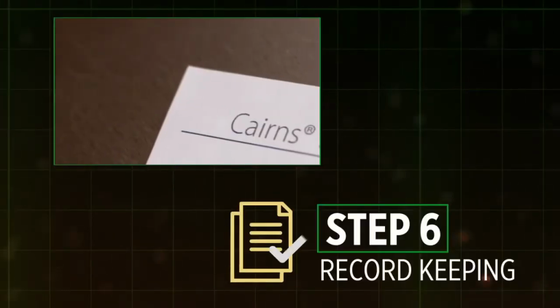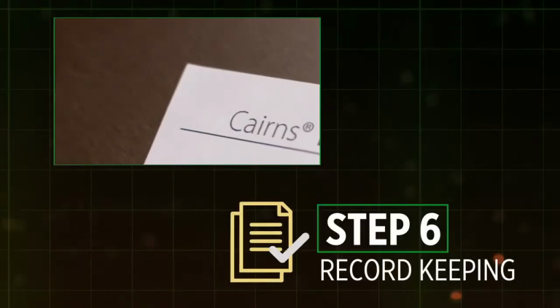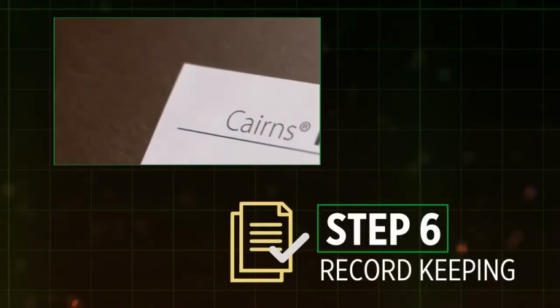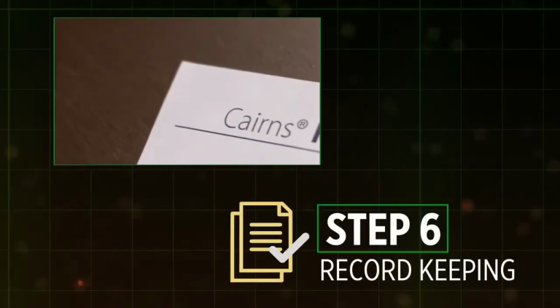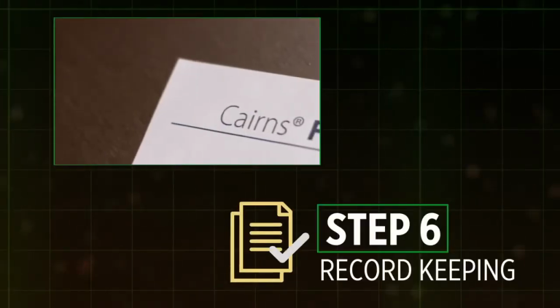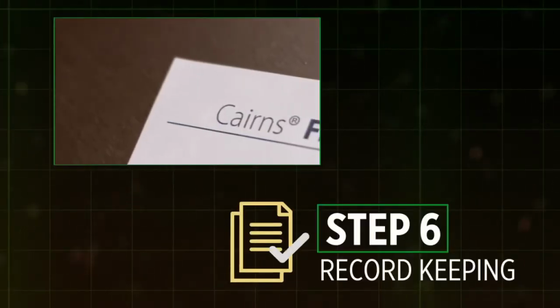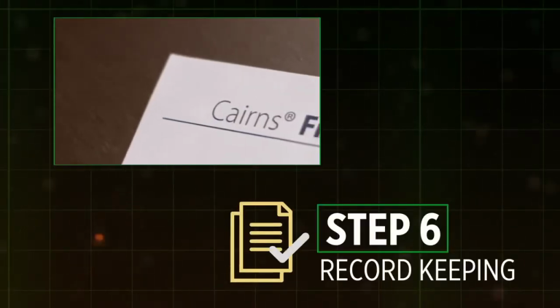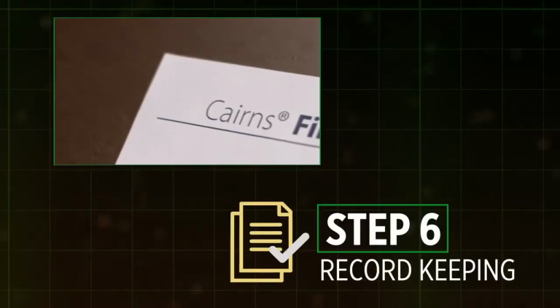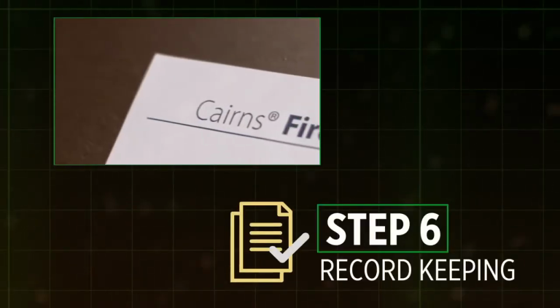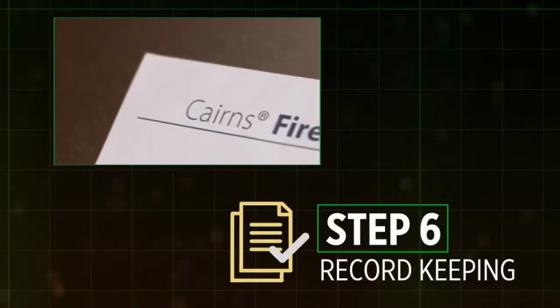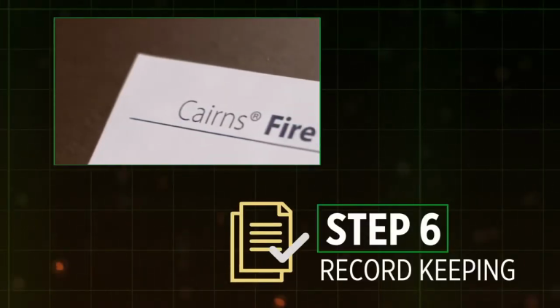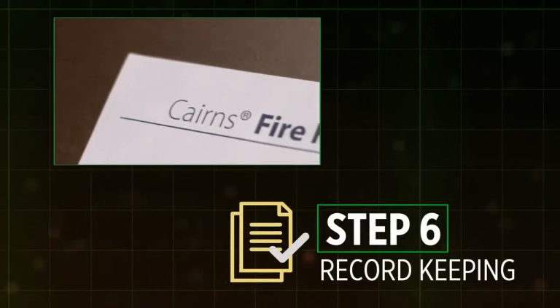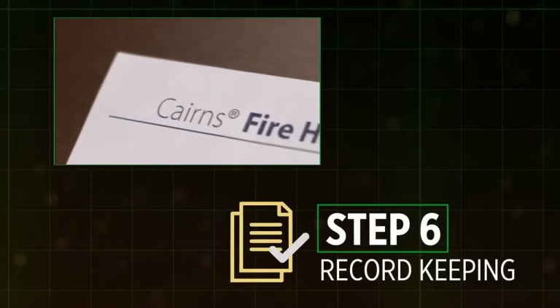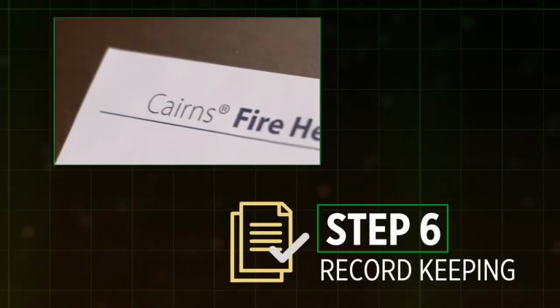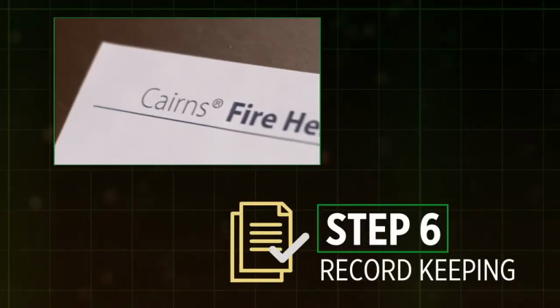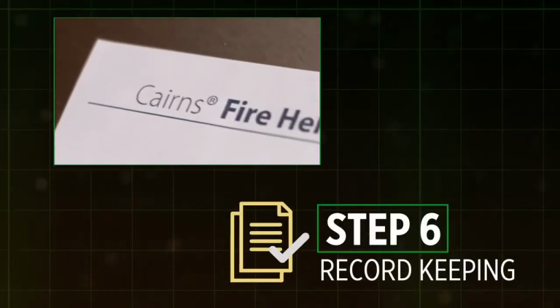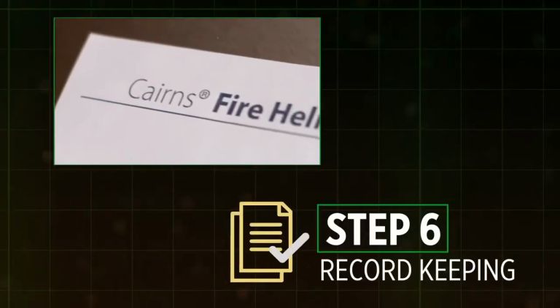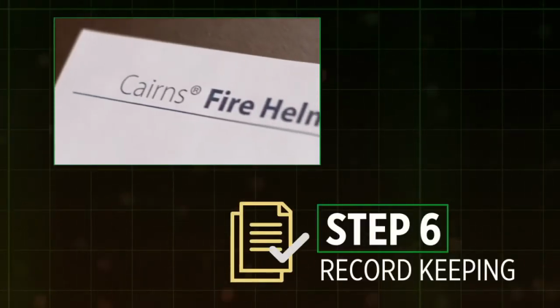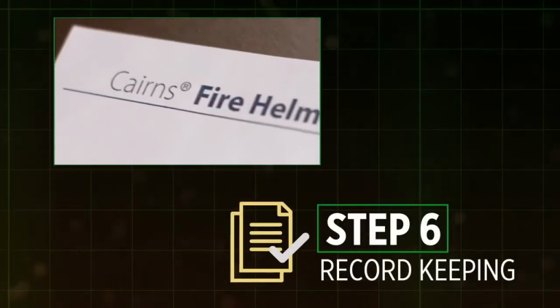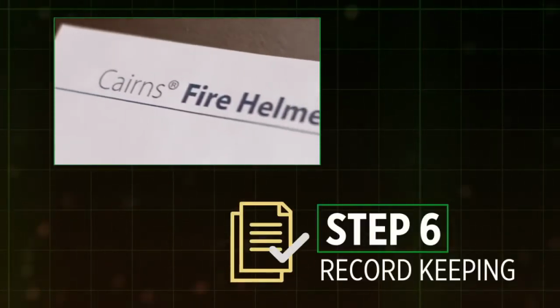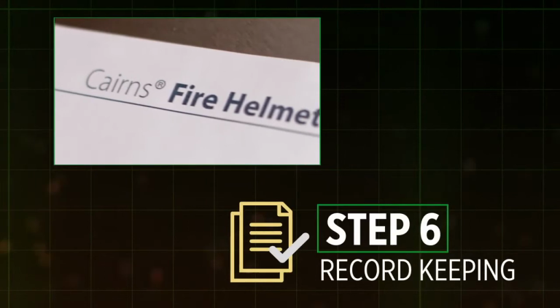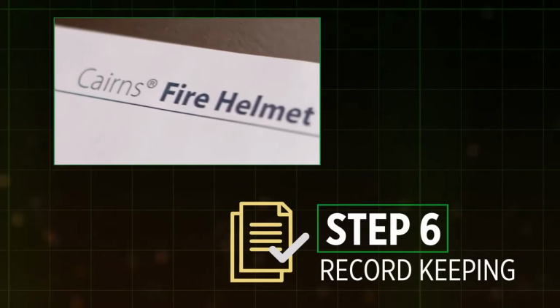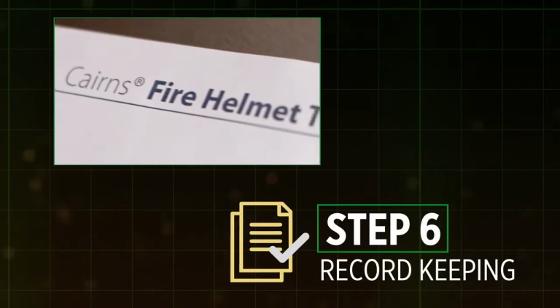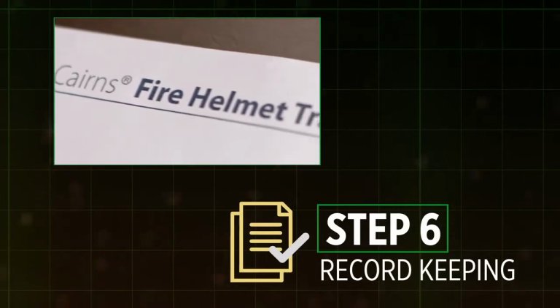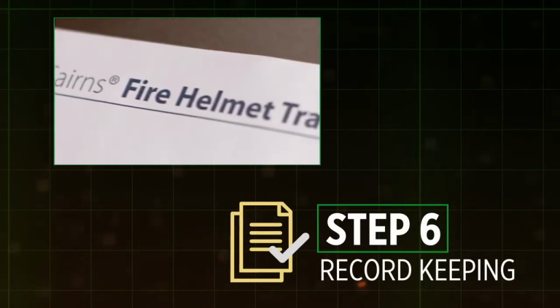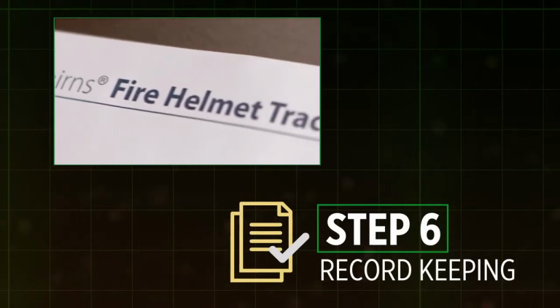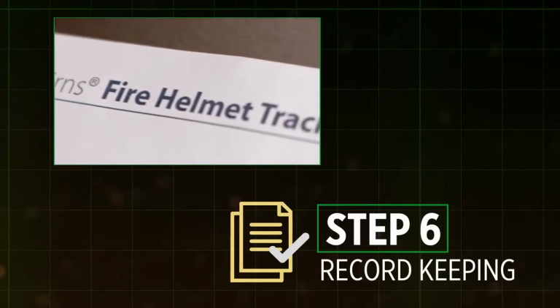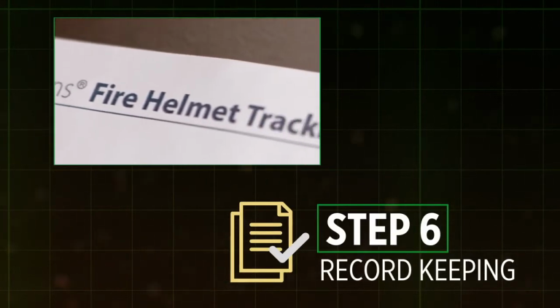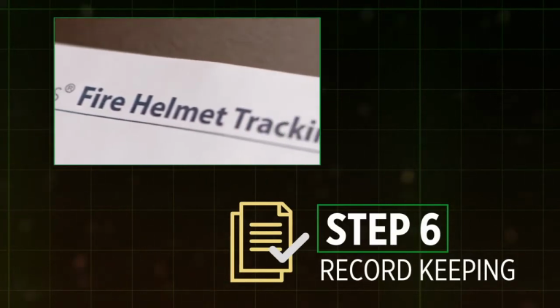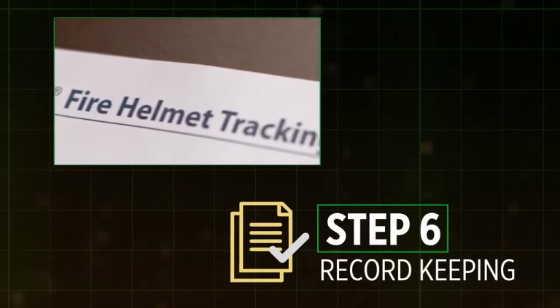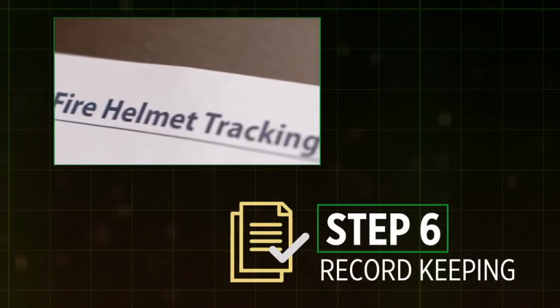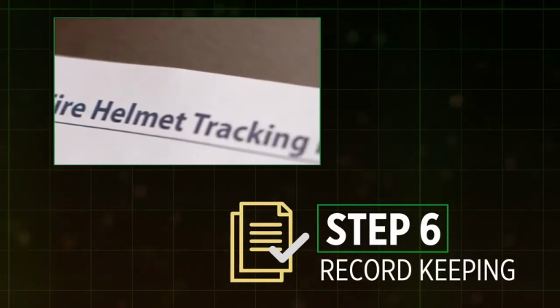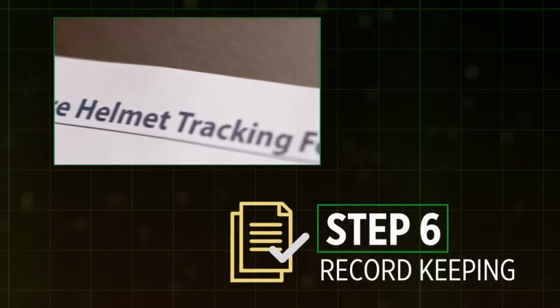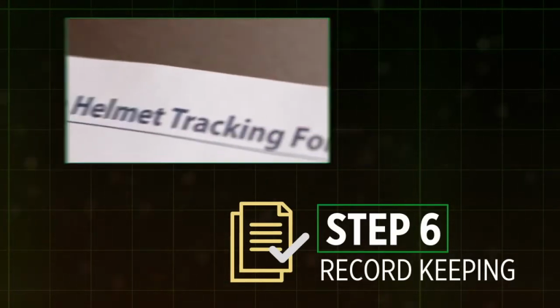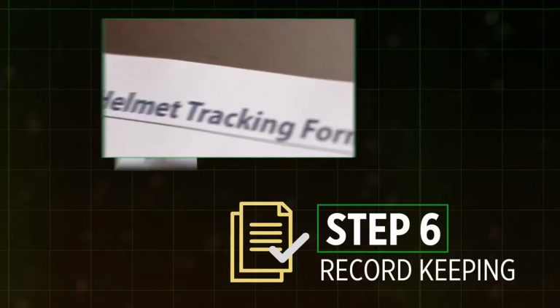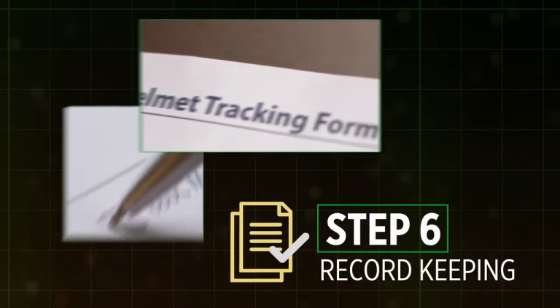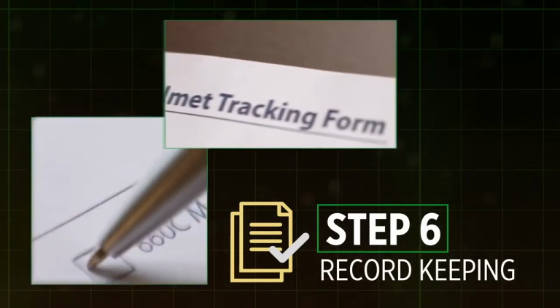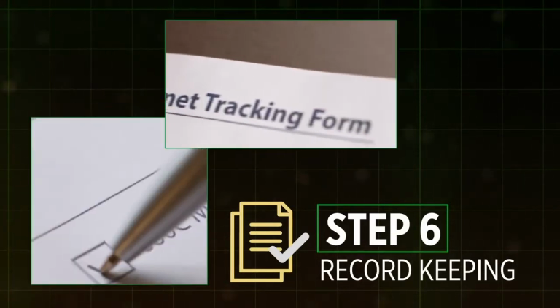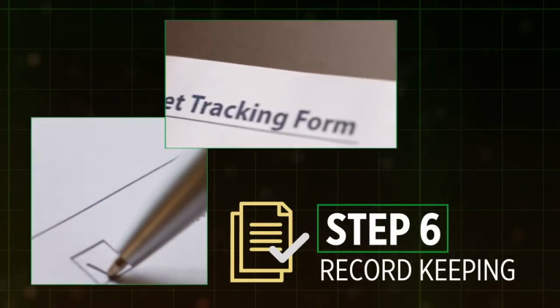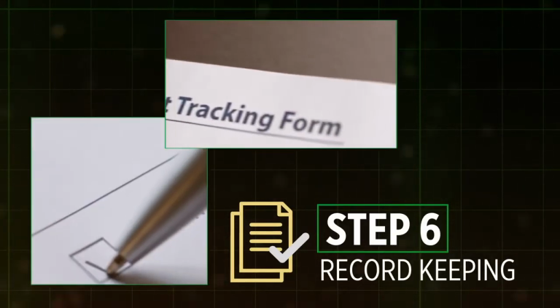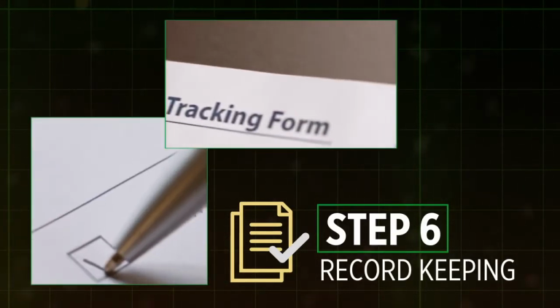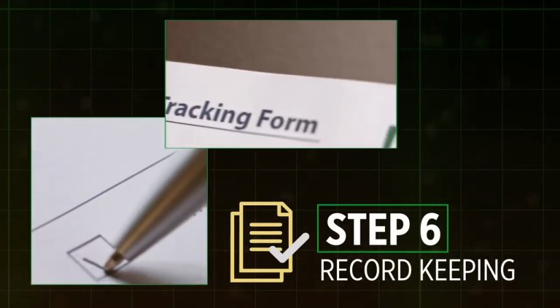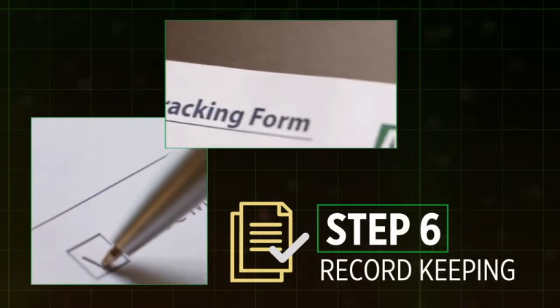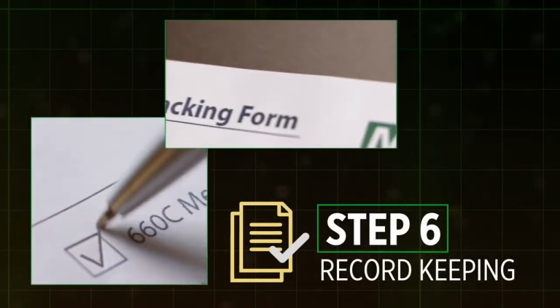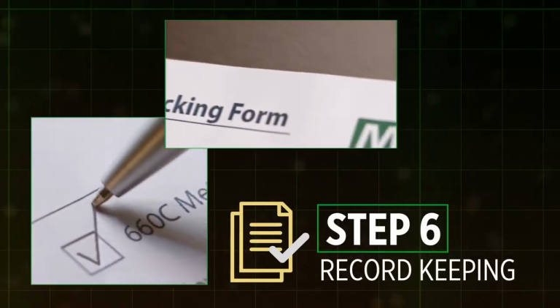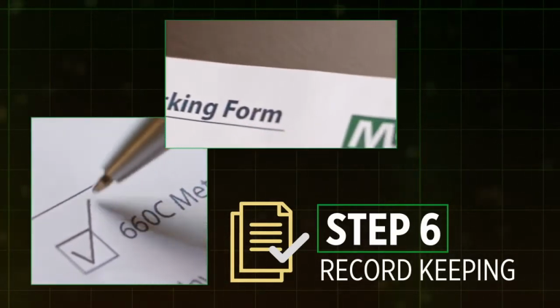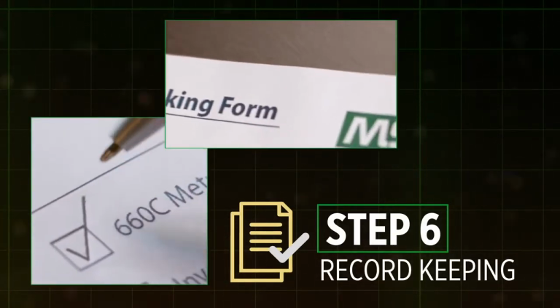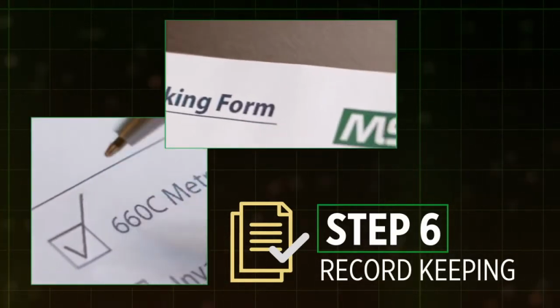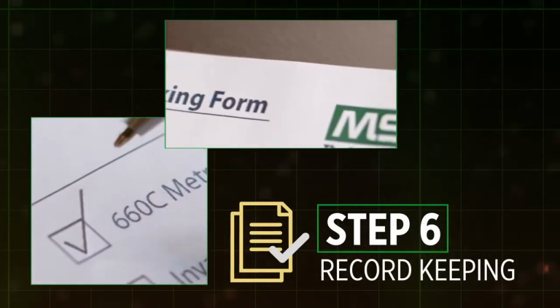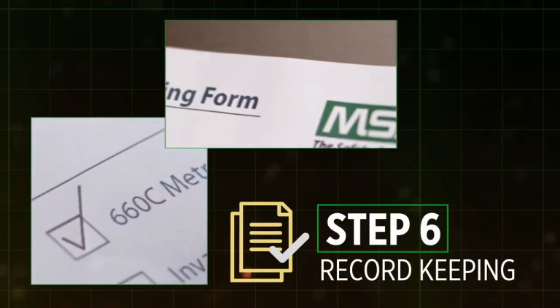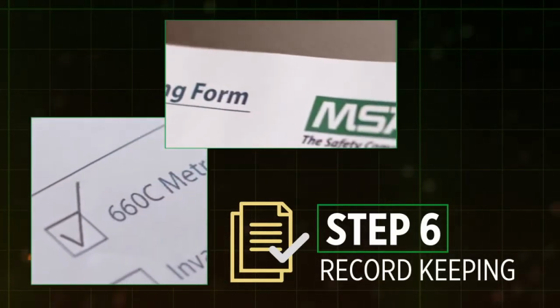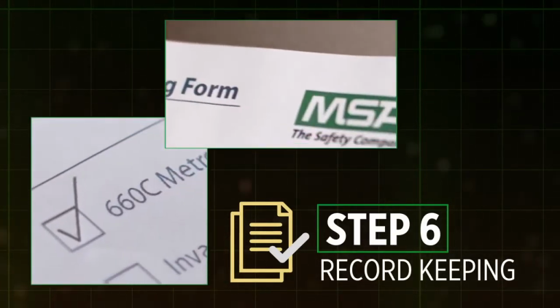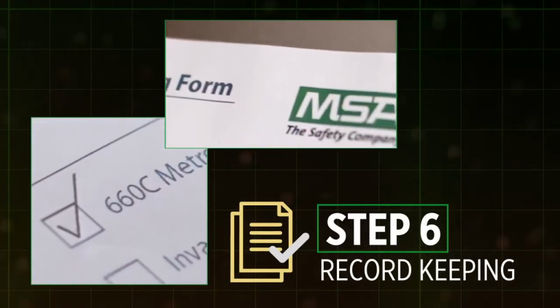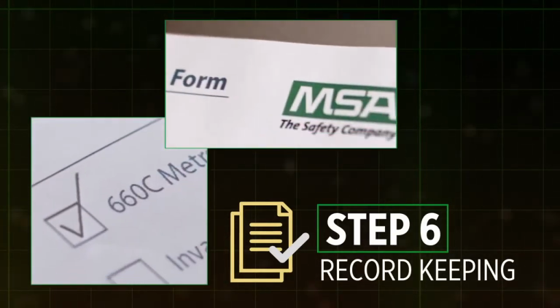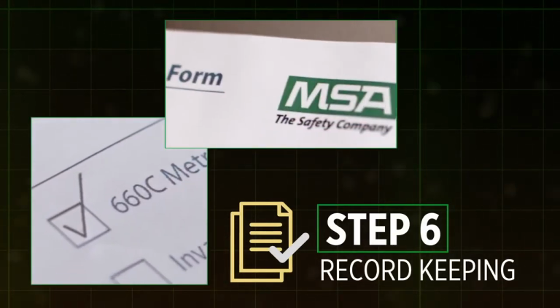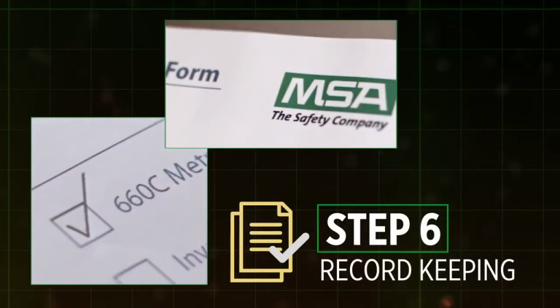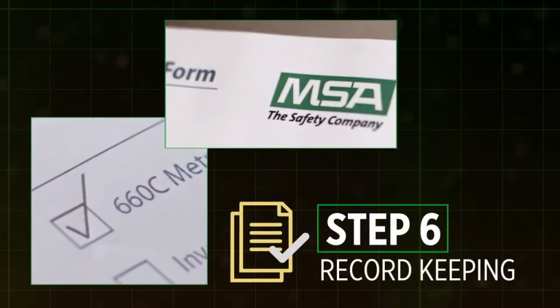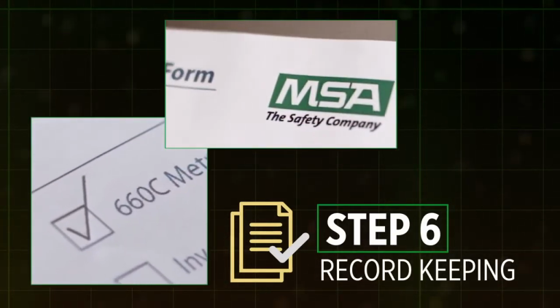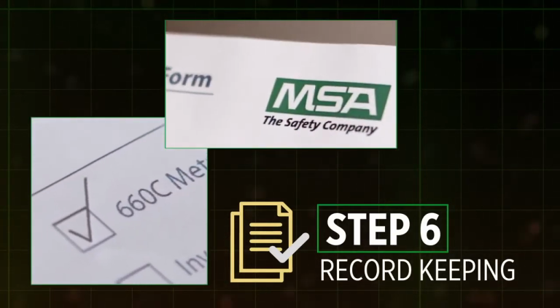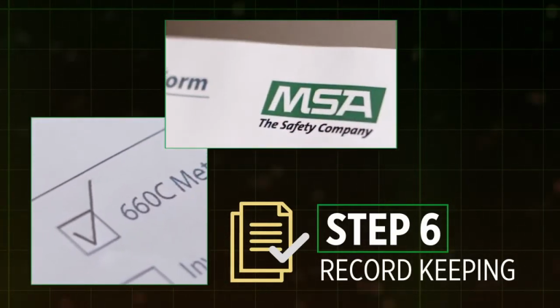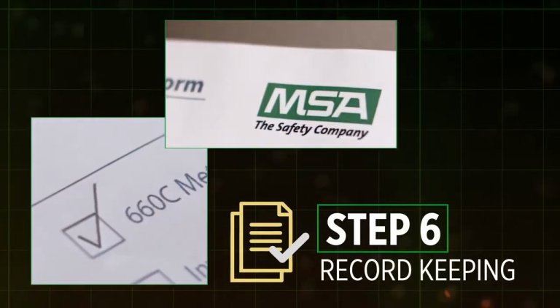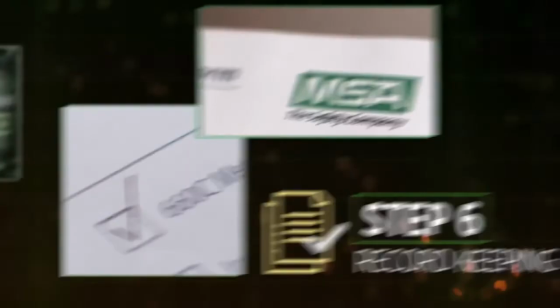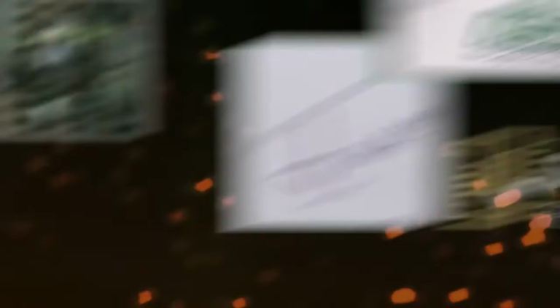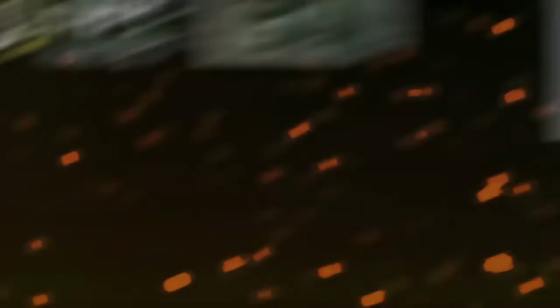Step 6: Your organization should have a system for record keeping. Need help? Refer to MSA's Fire Helmet Tracking Form.